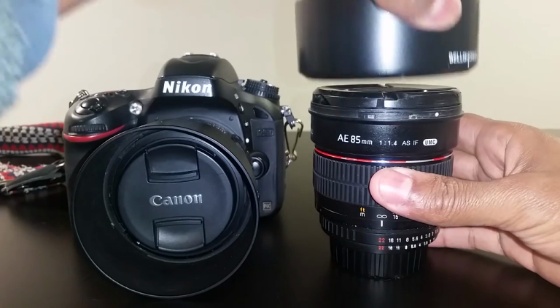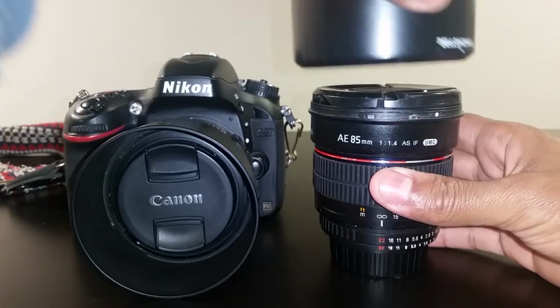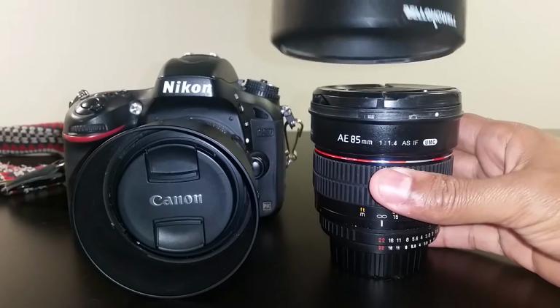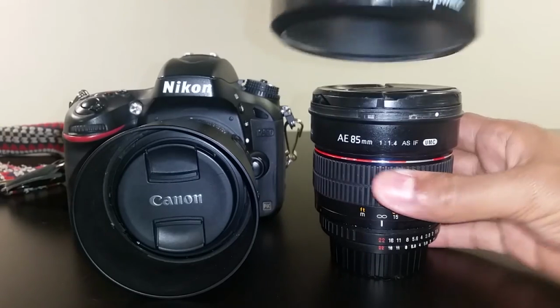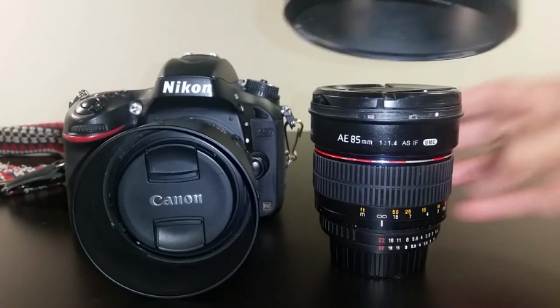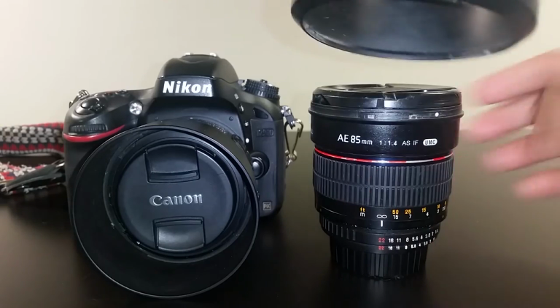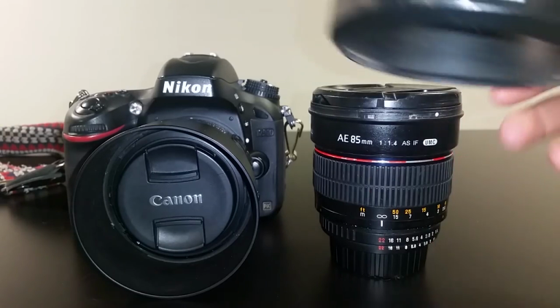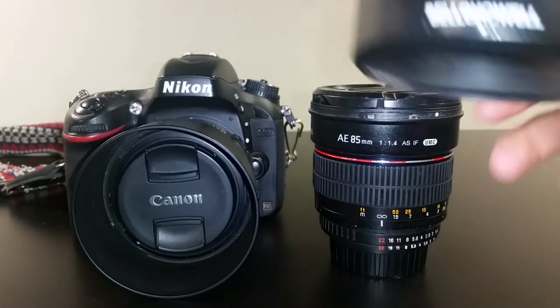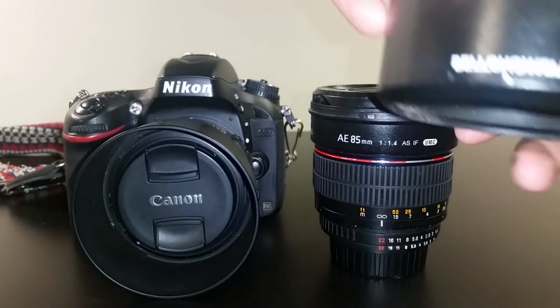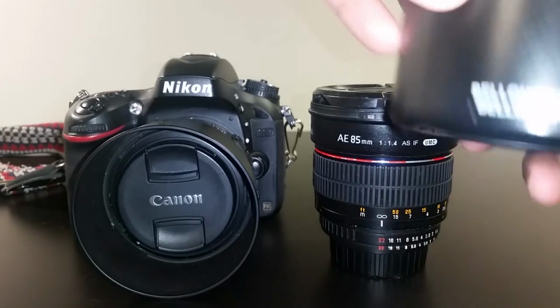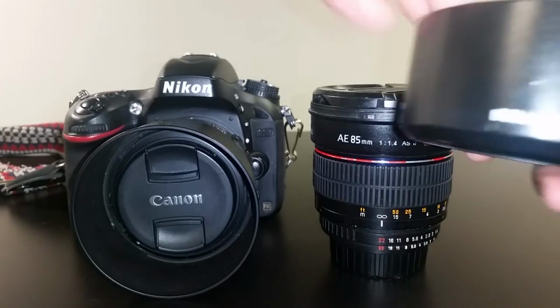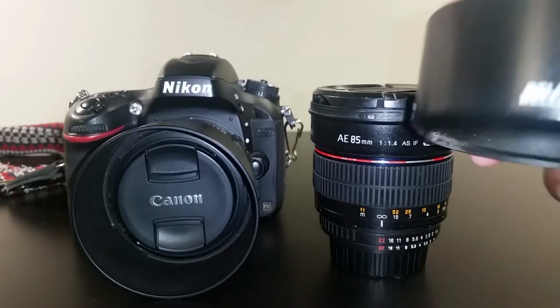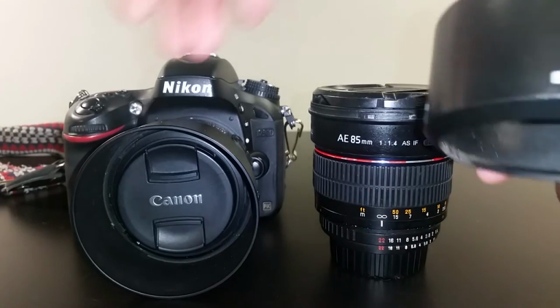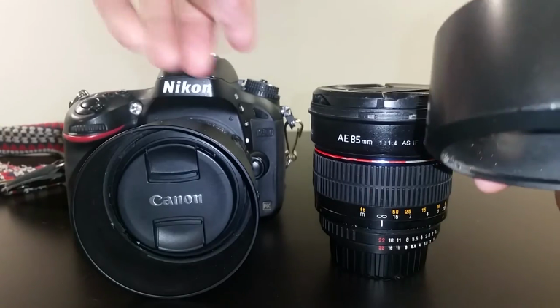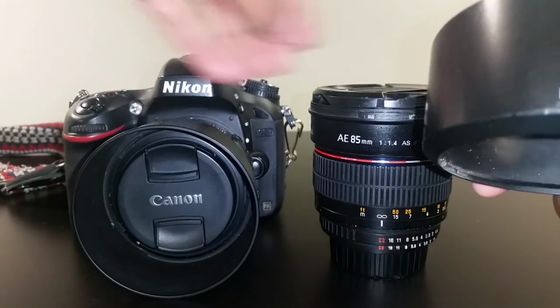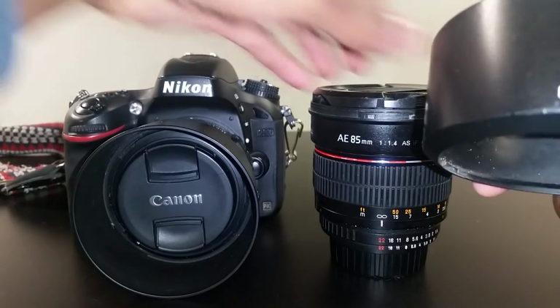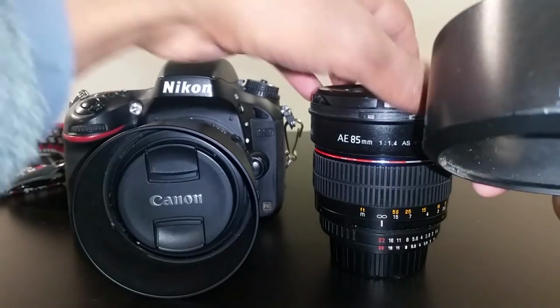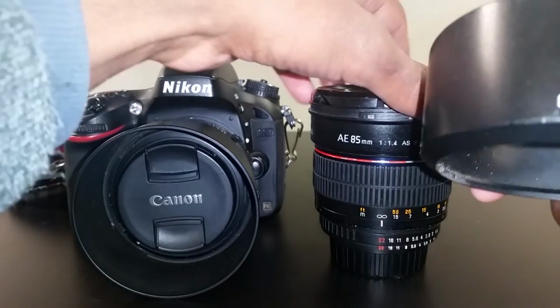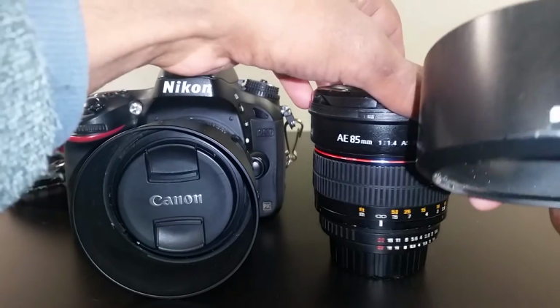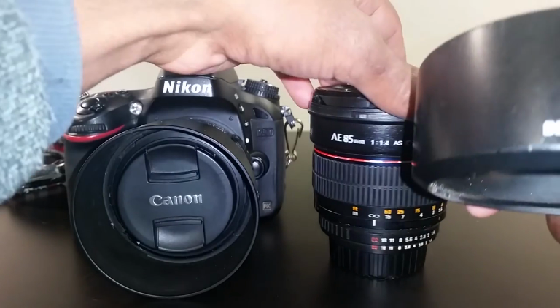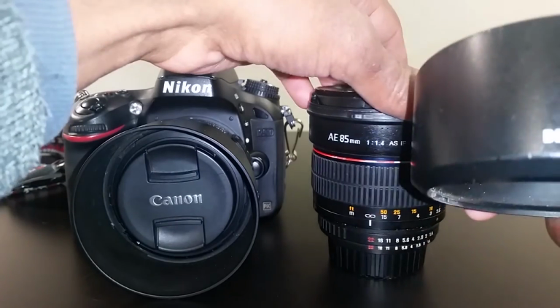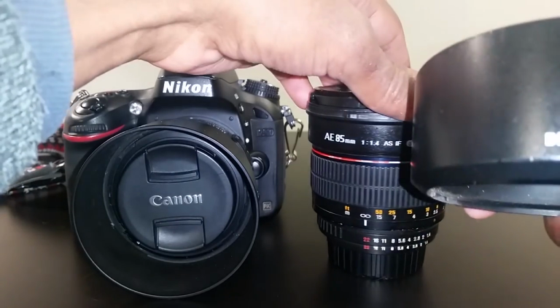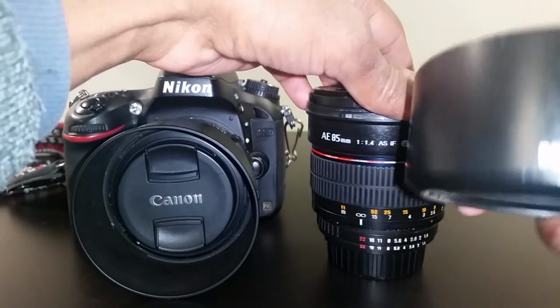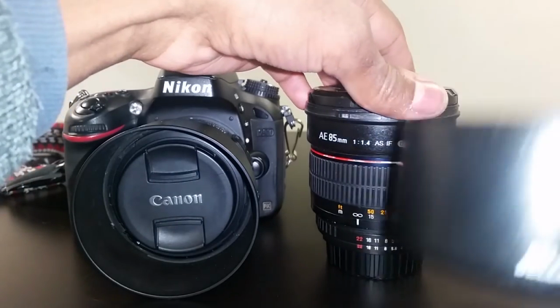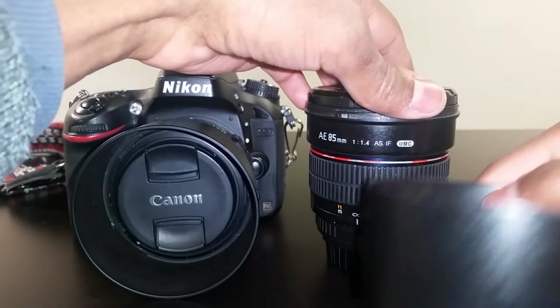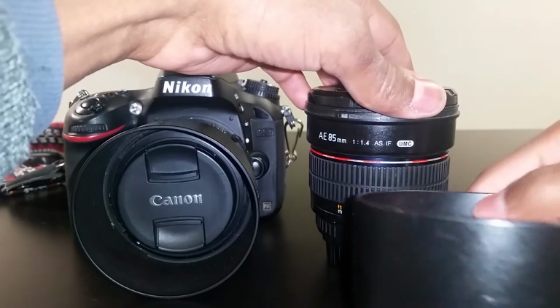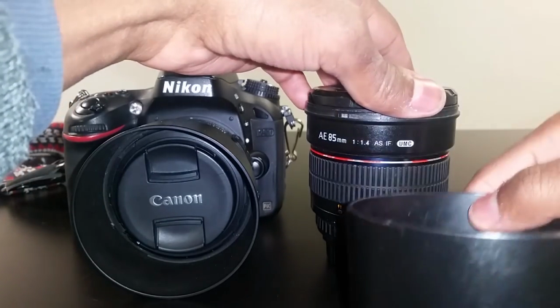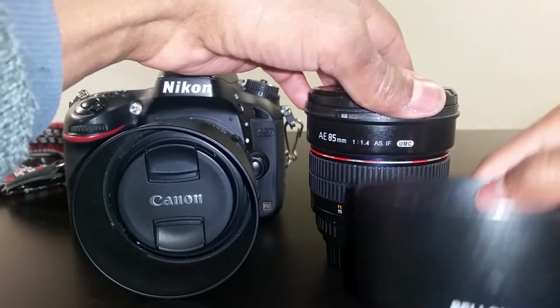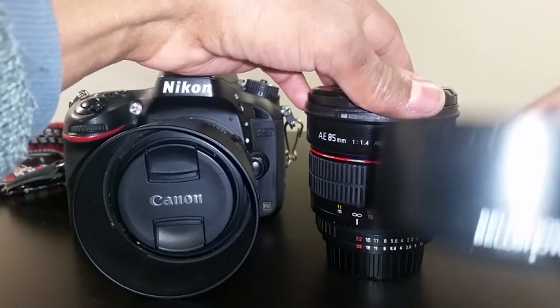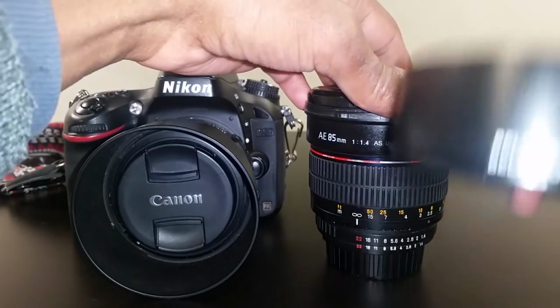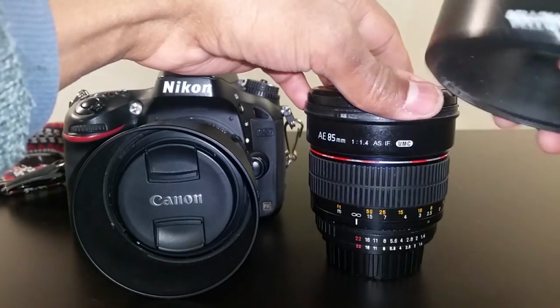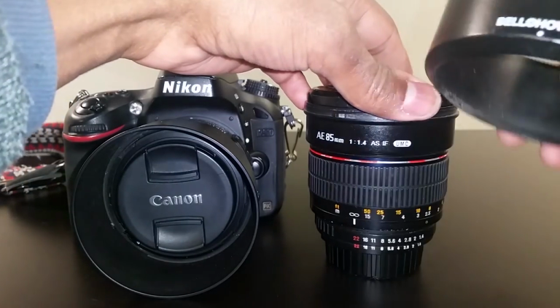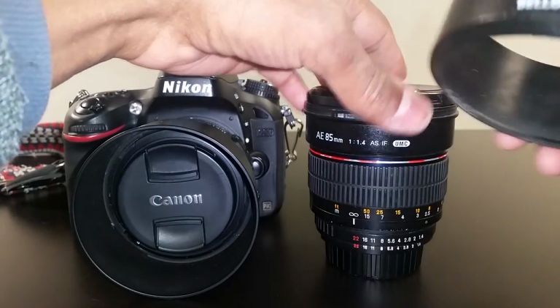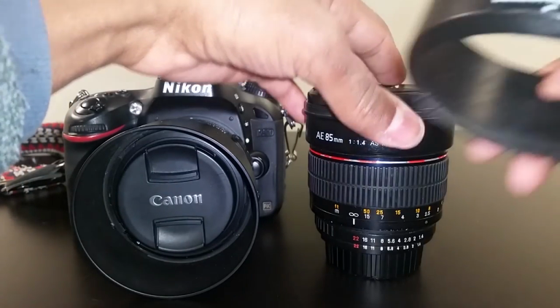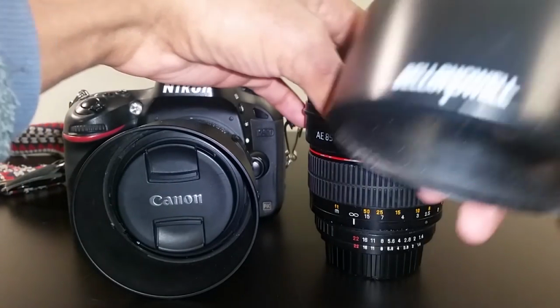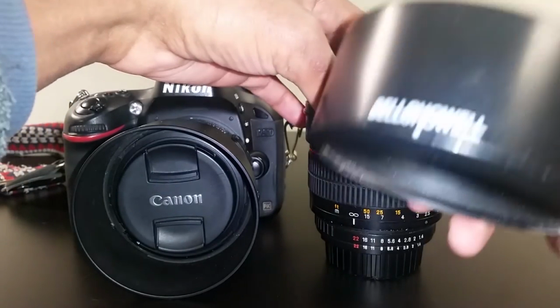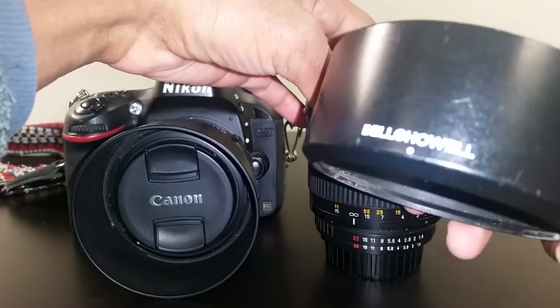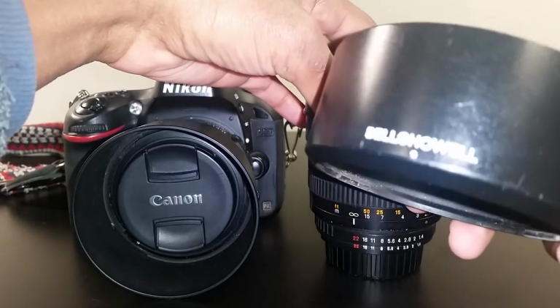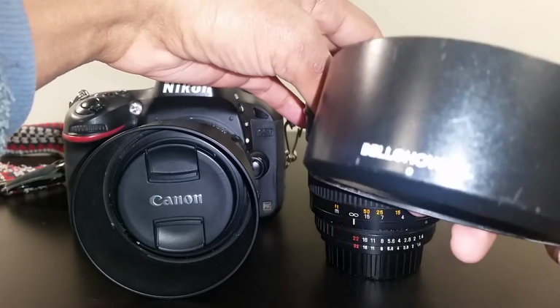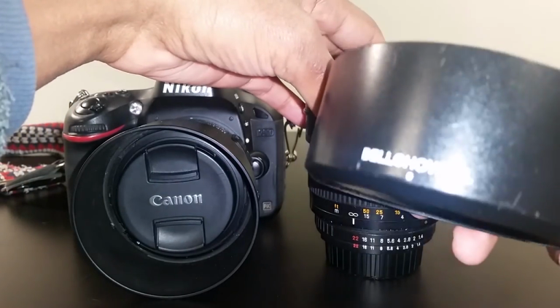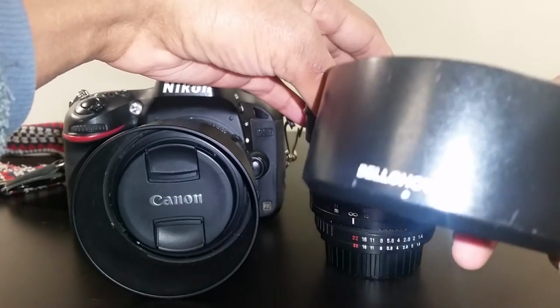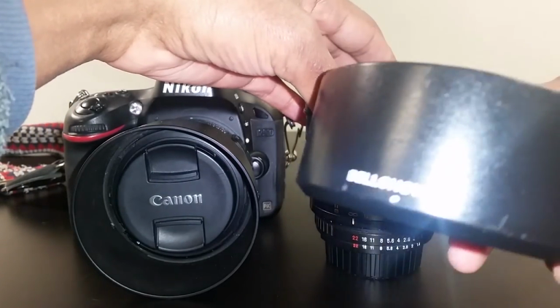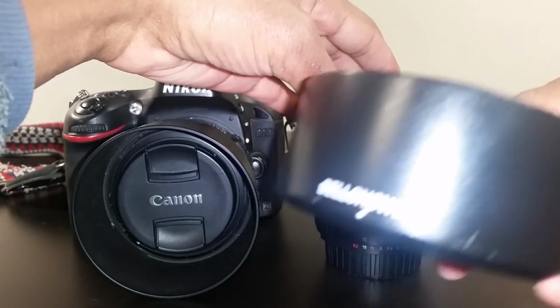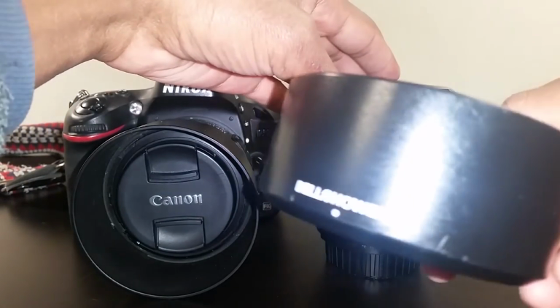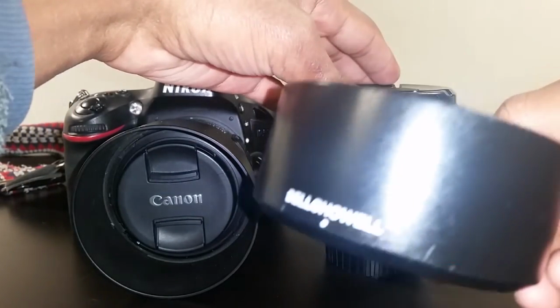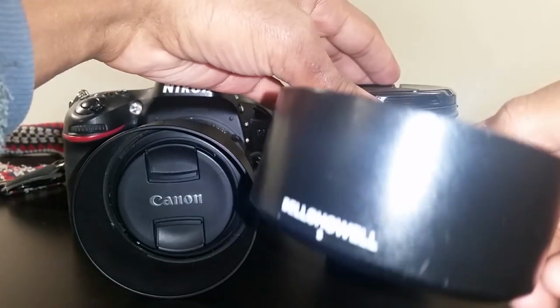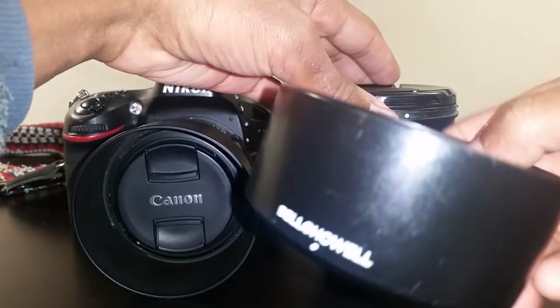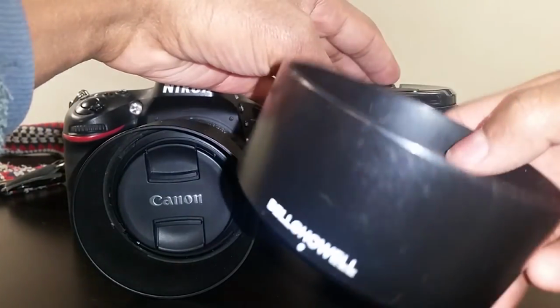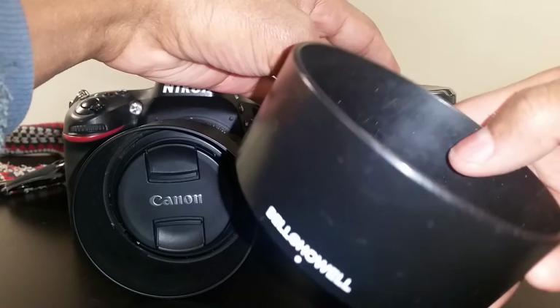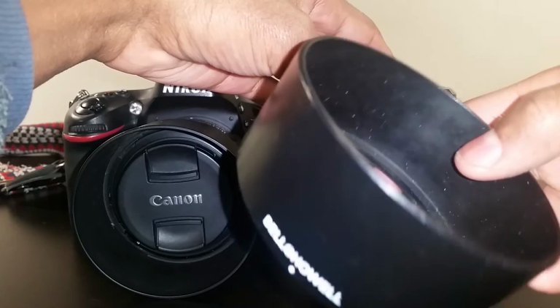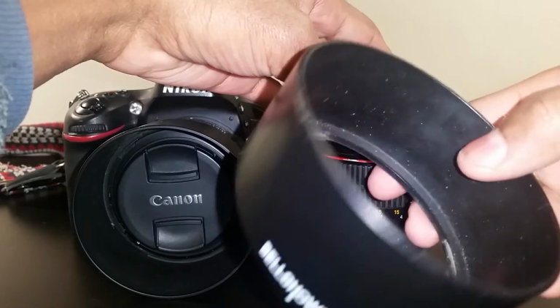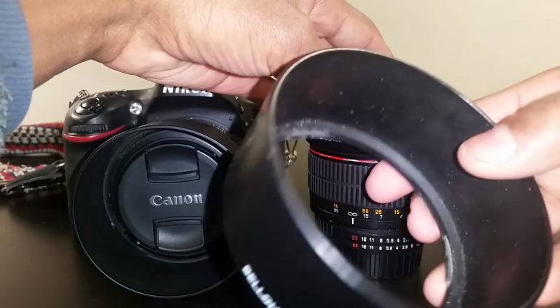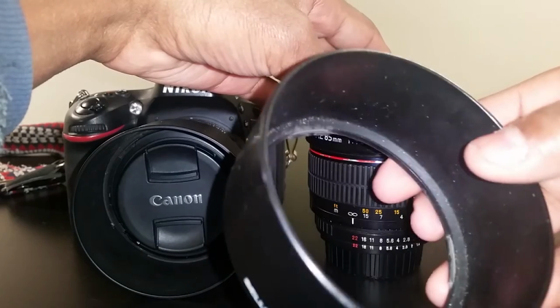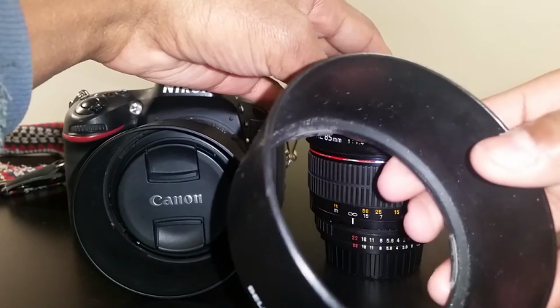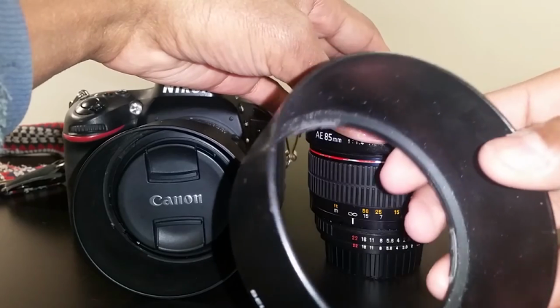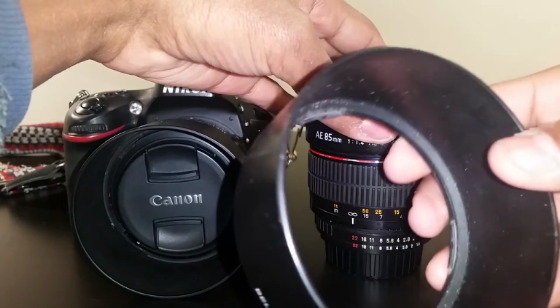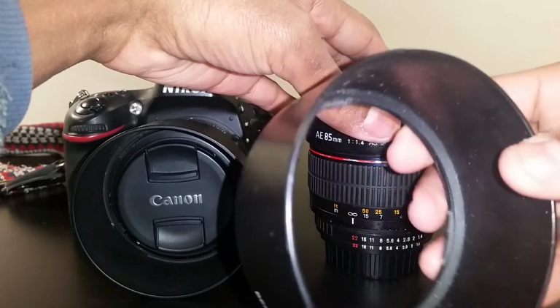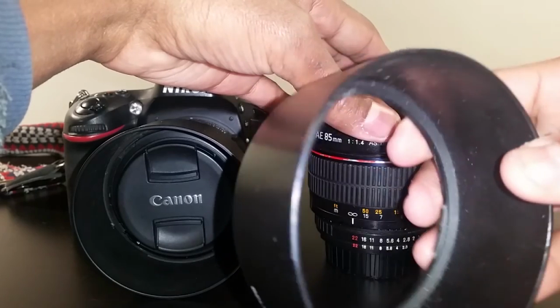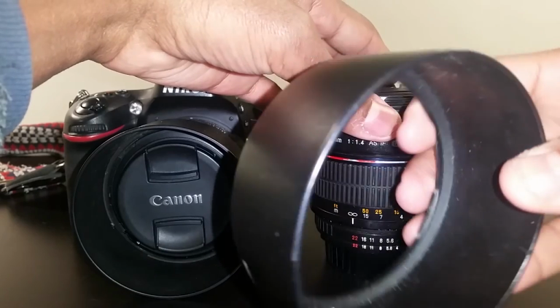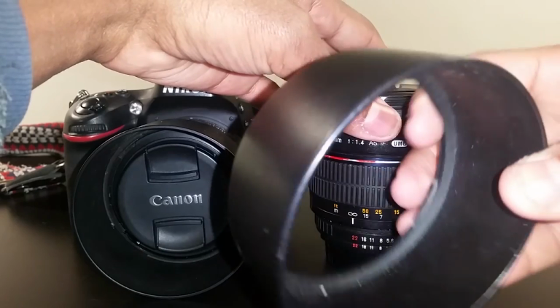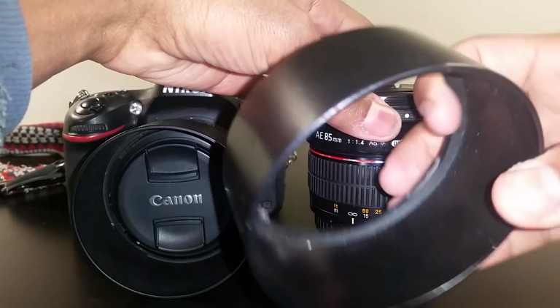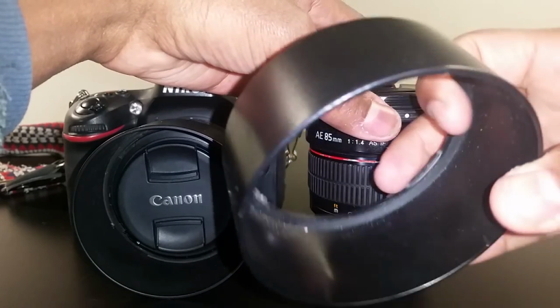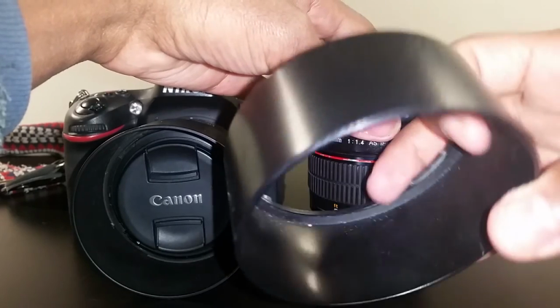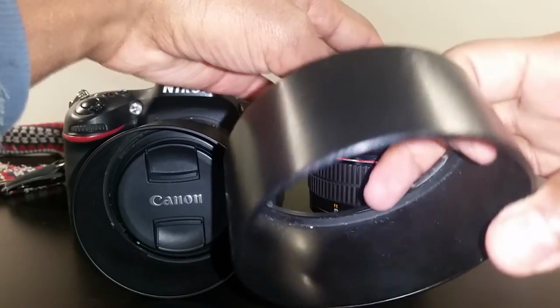Here's the supplied lens hood. The lens hood tends to fall off easily, so just beware of that.